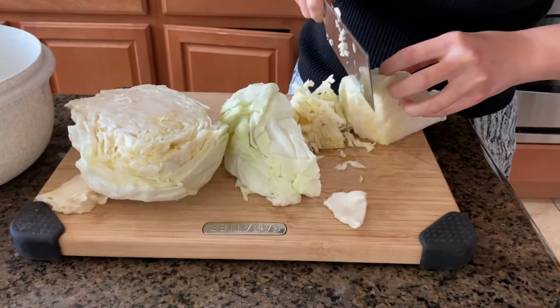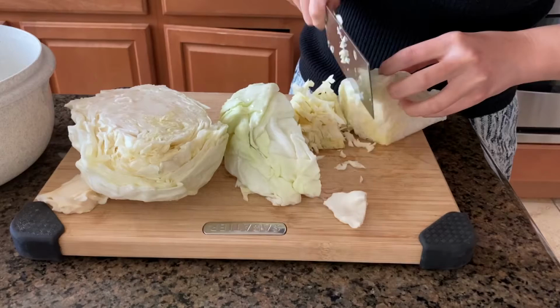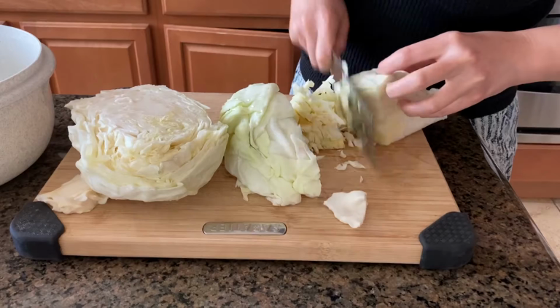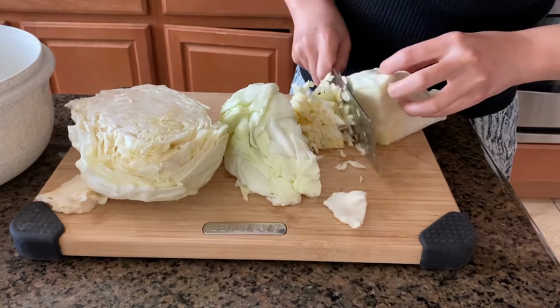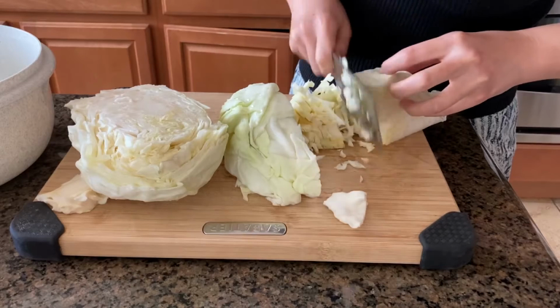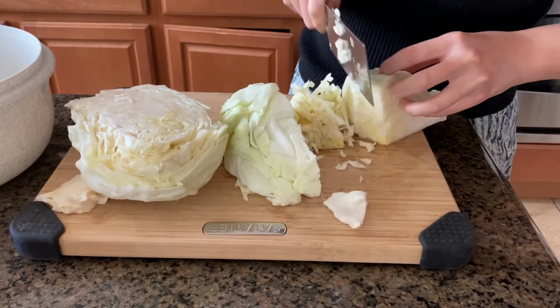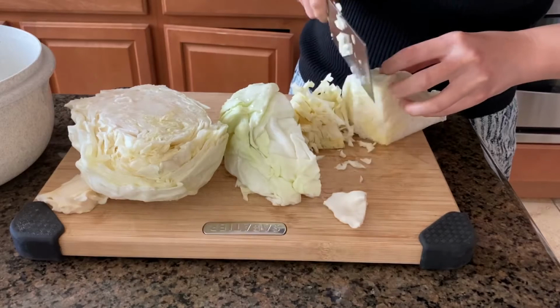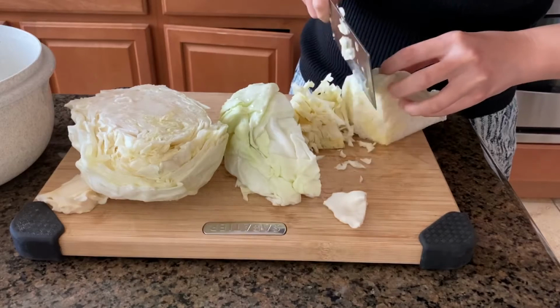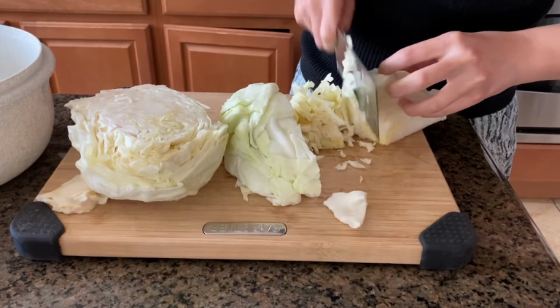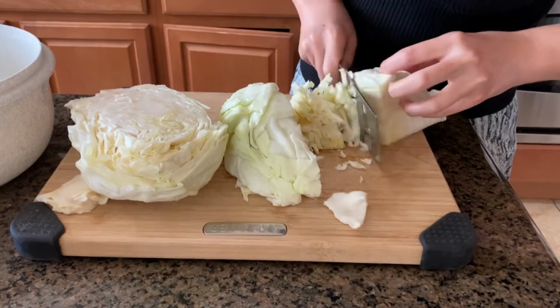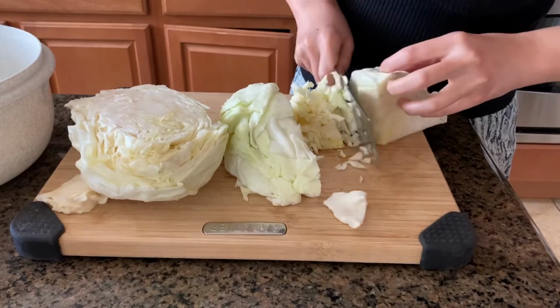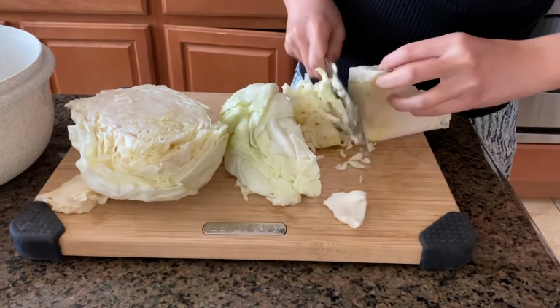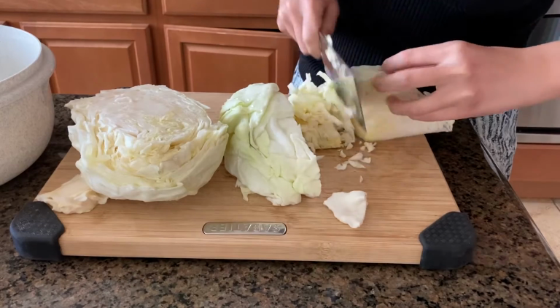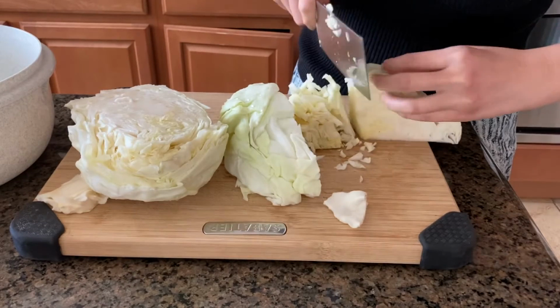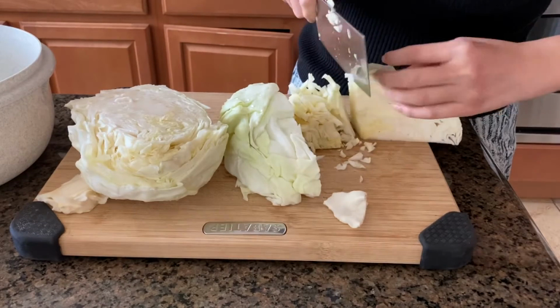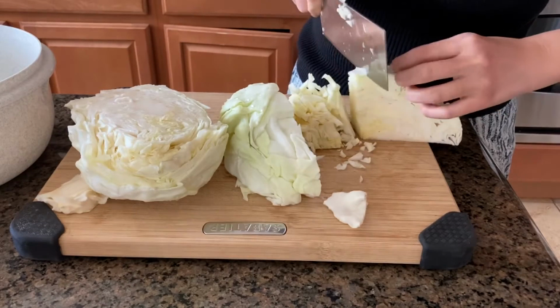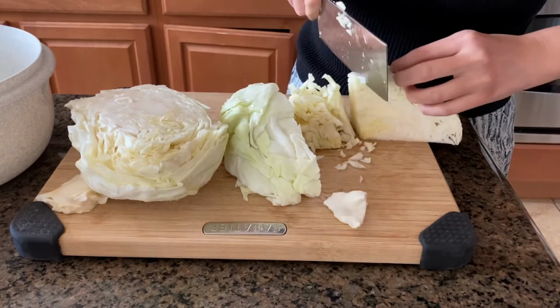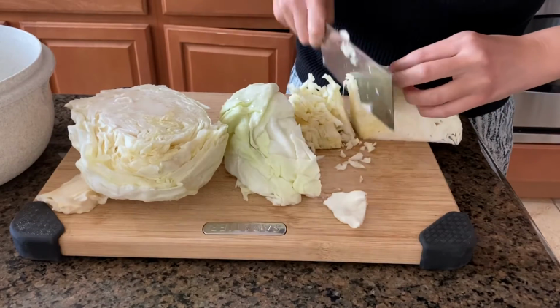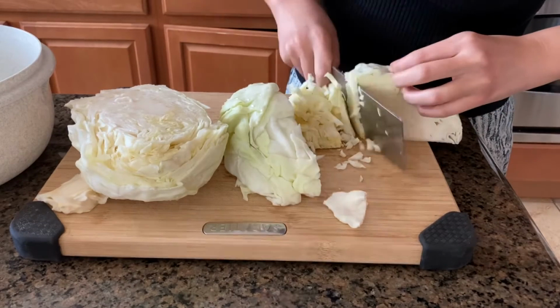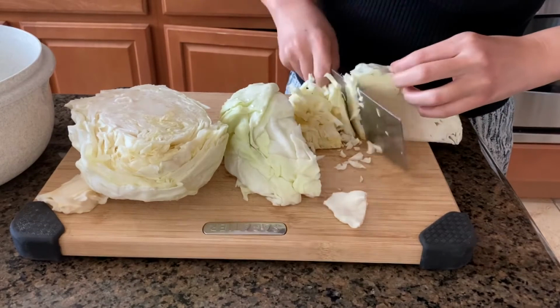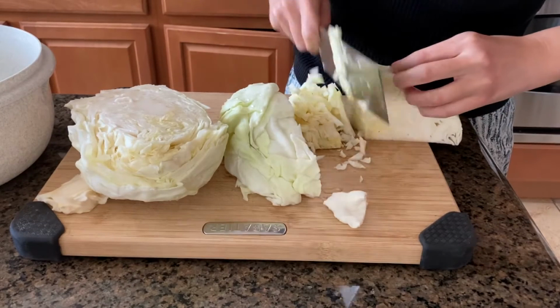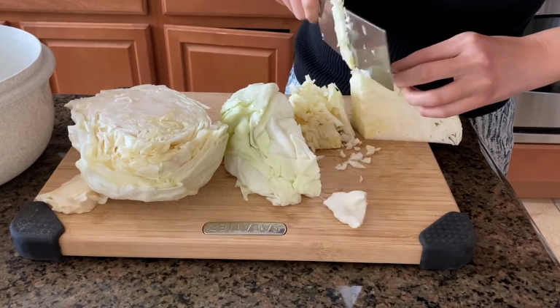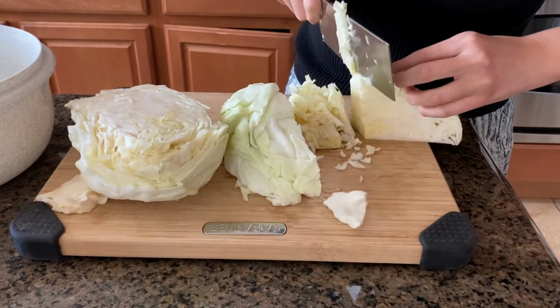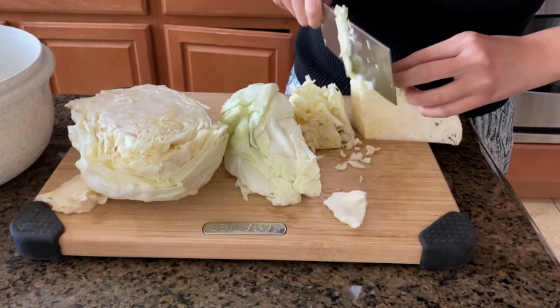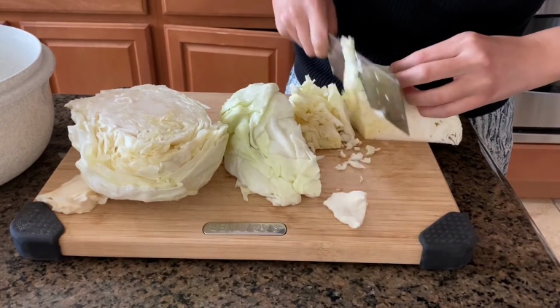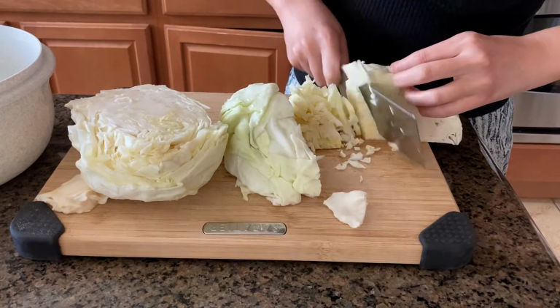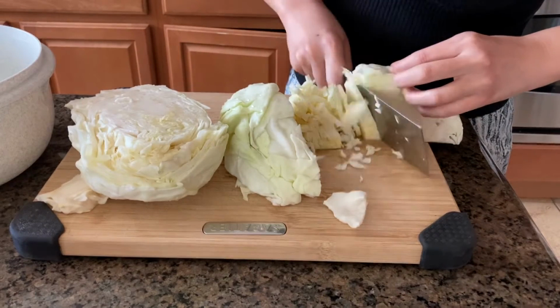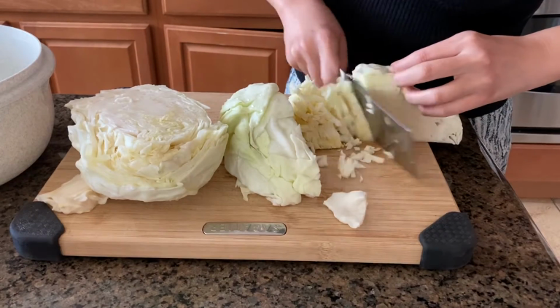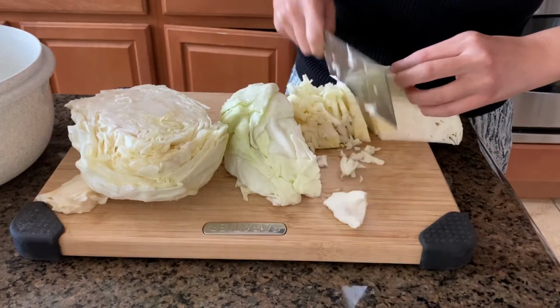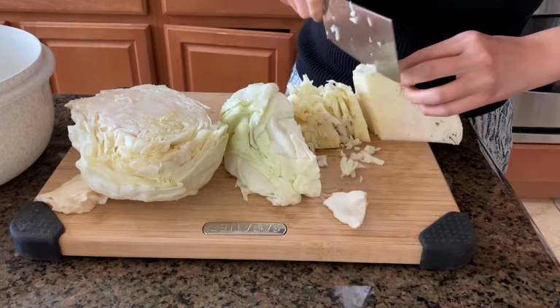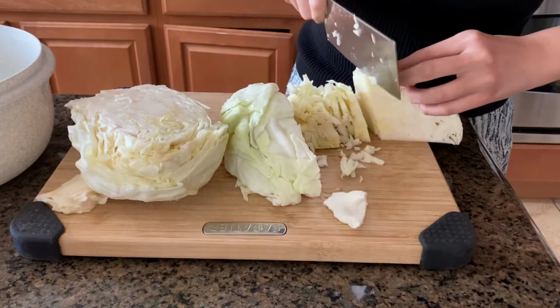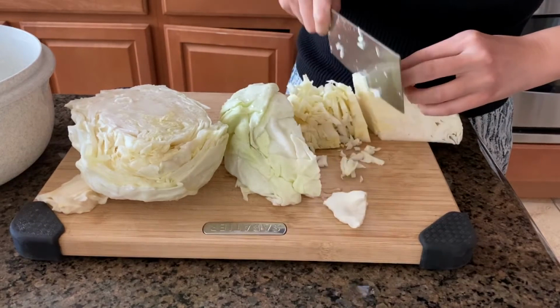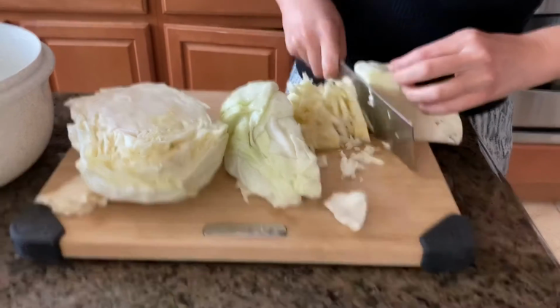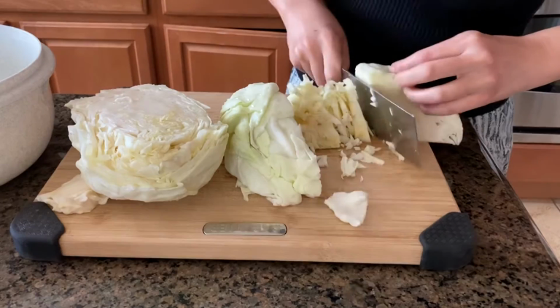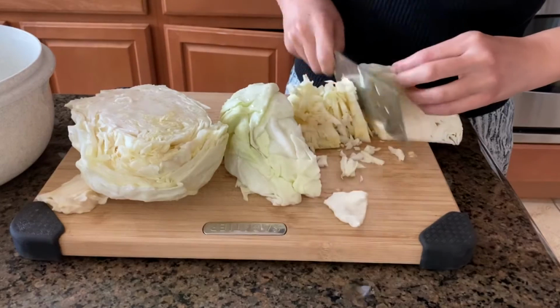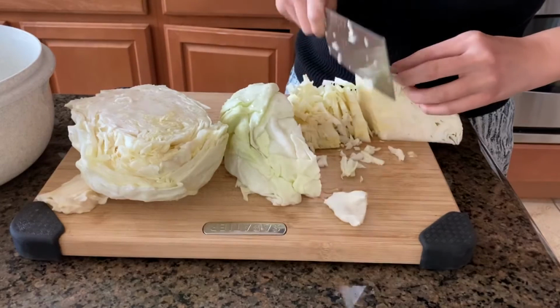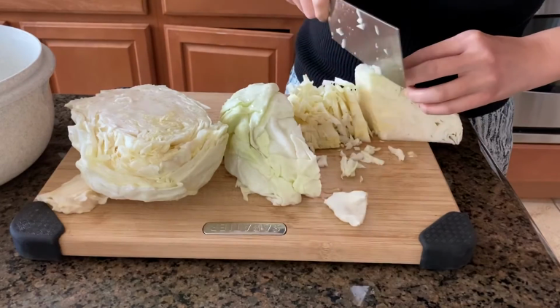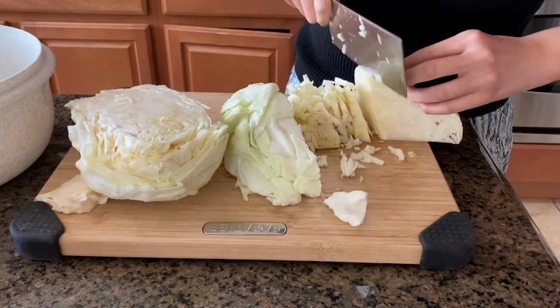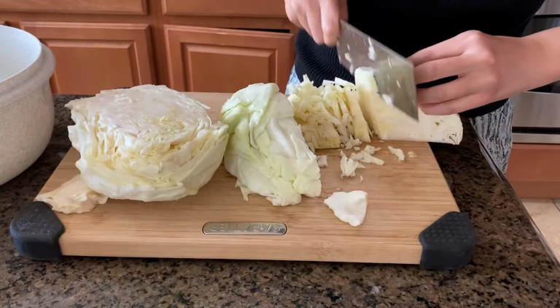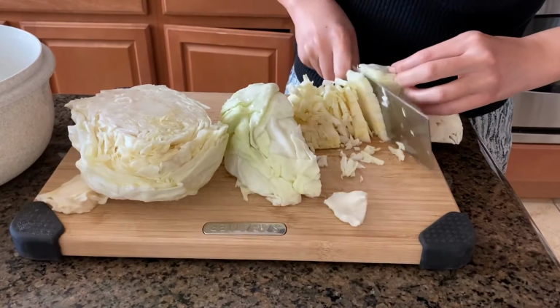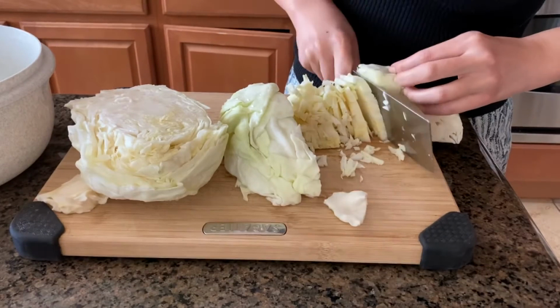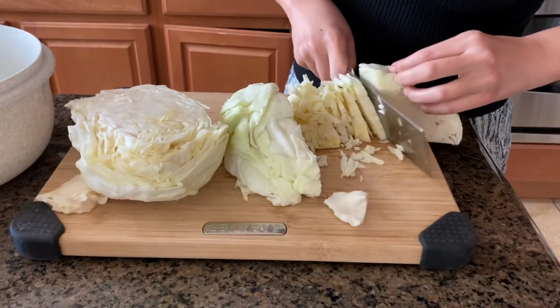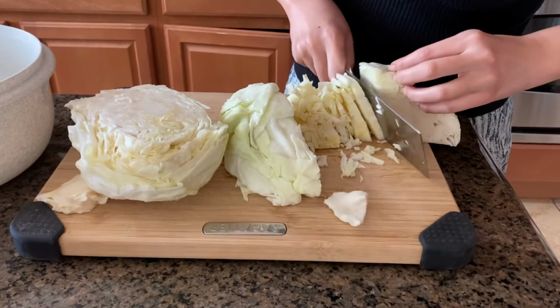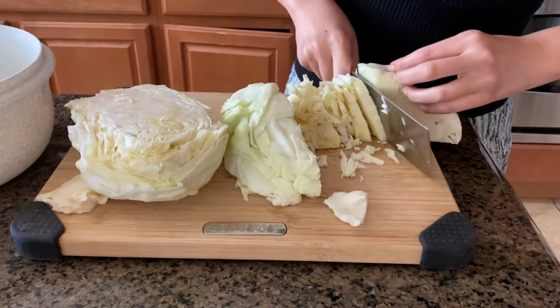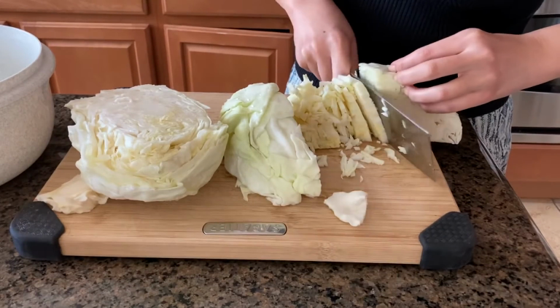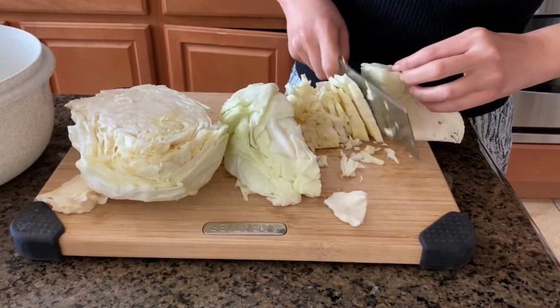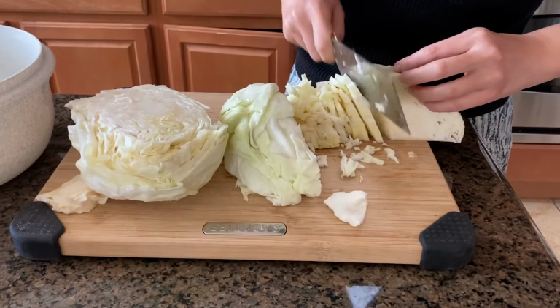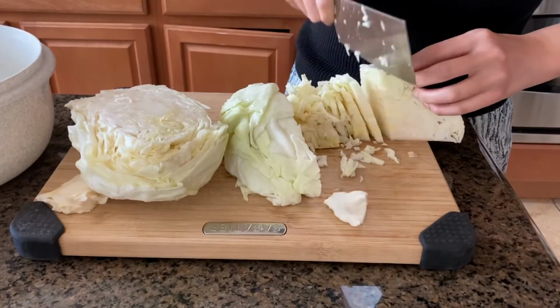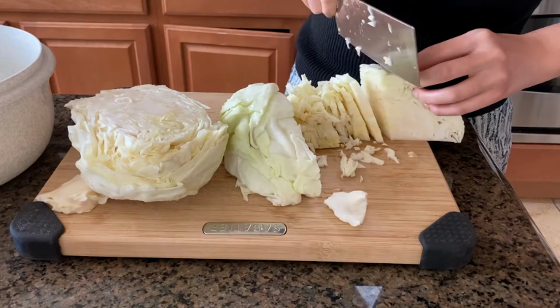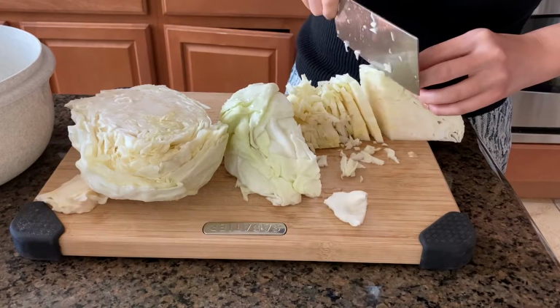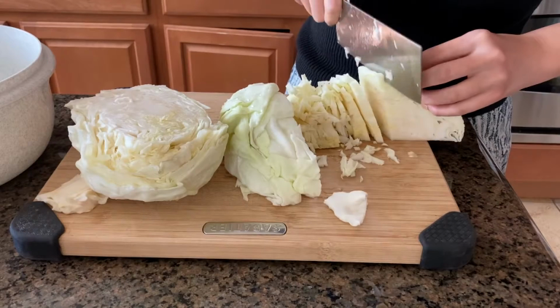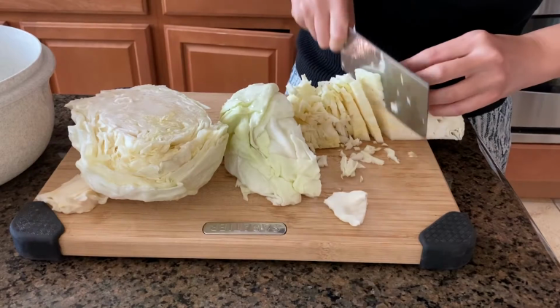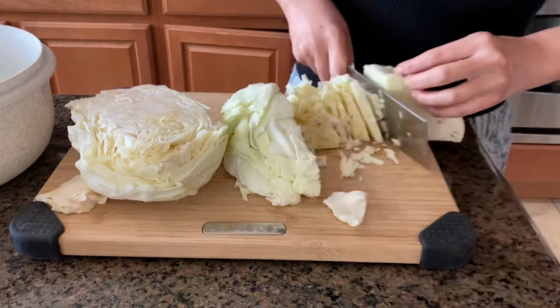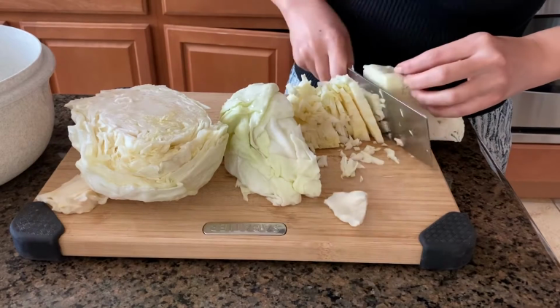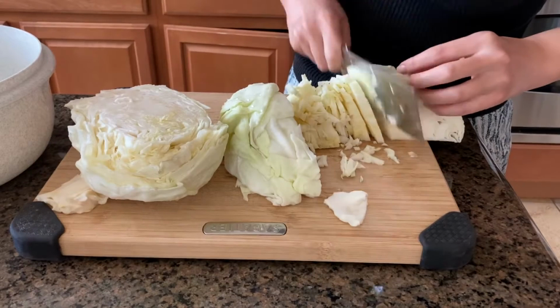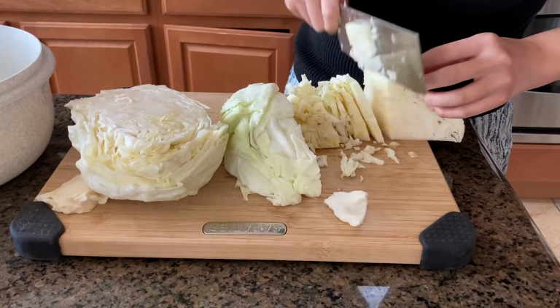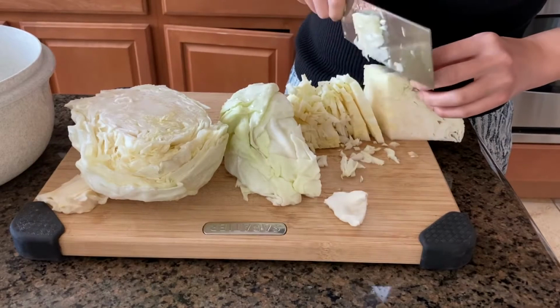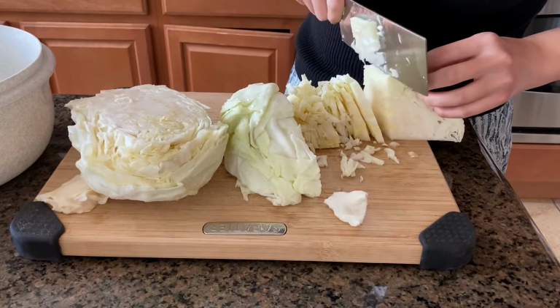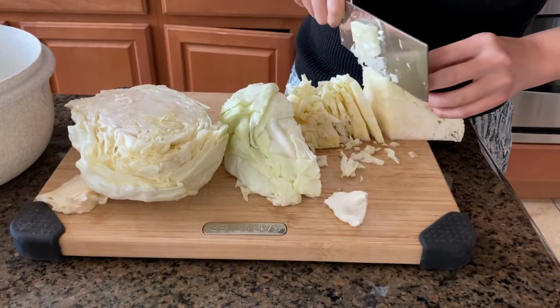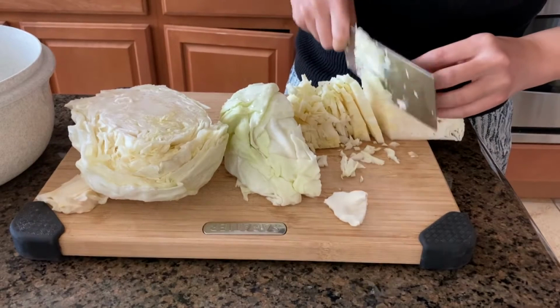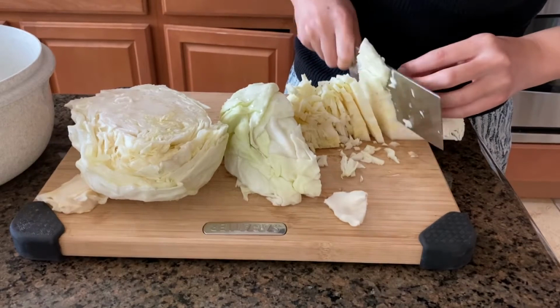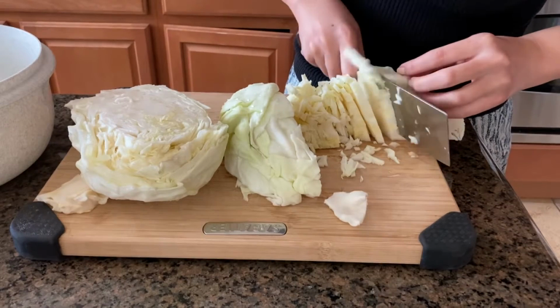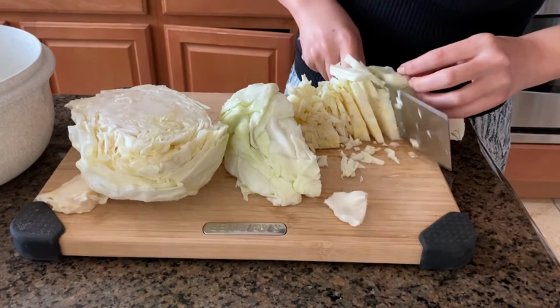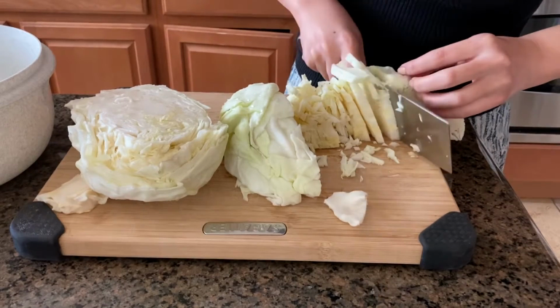These vegetables are cancer-fighting greens, which means the more you eat them, the more you lower your risk of developing cancer.